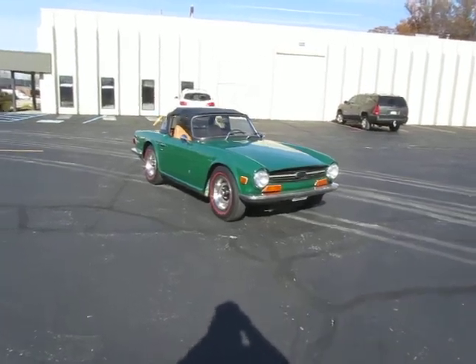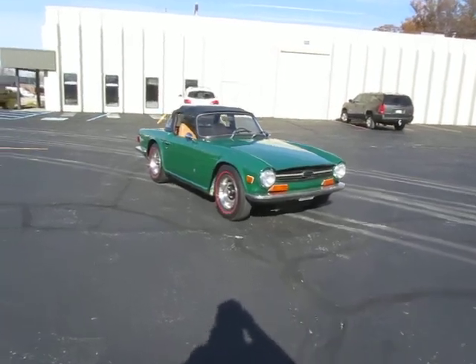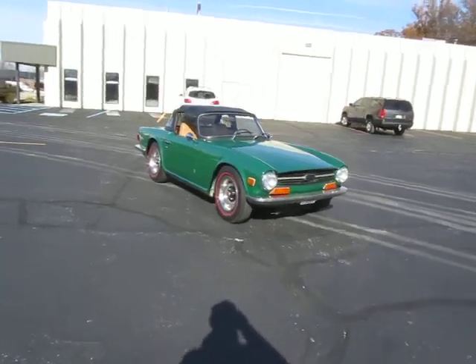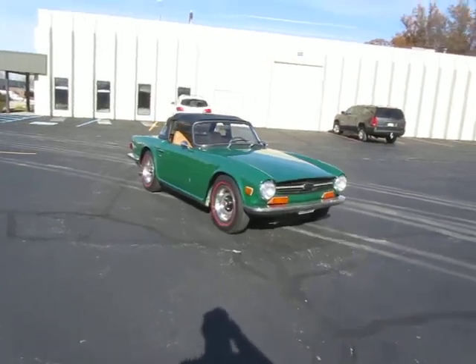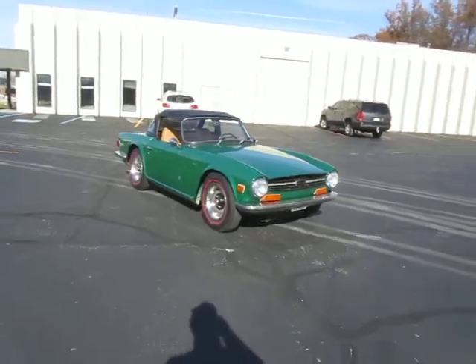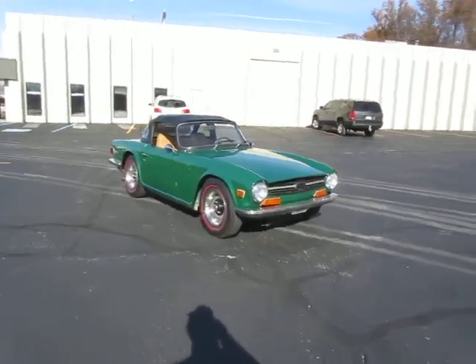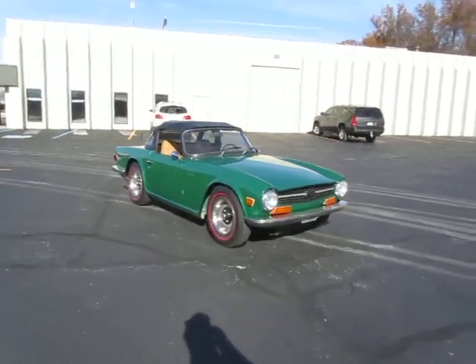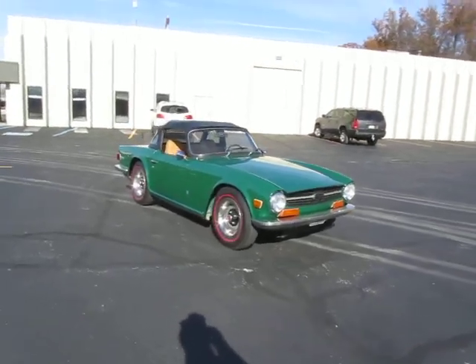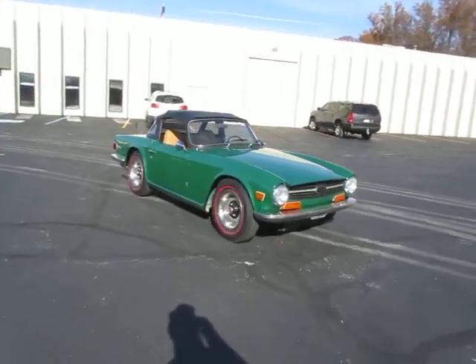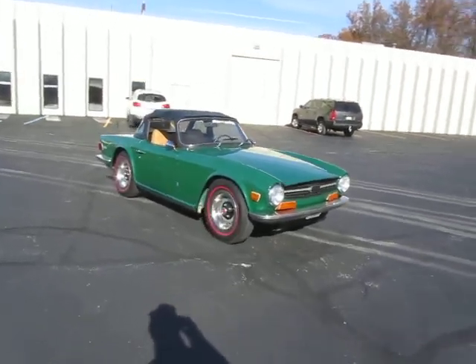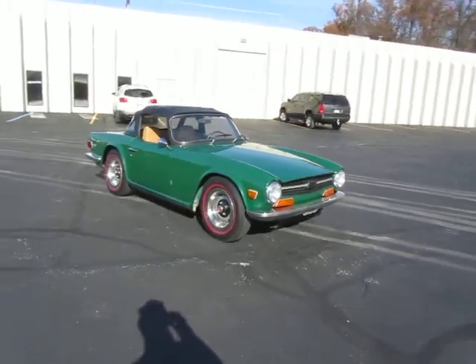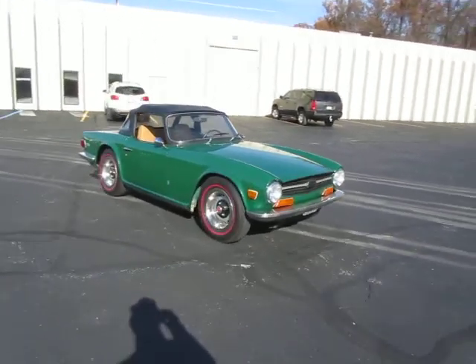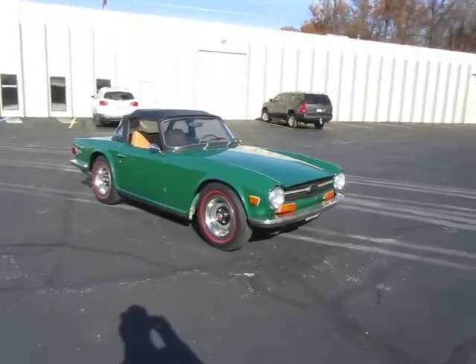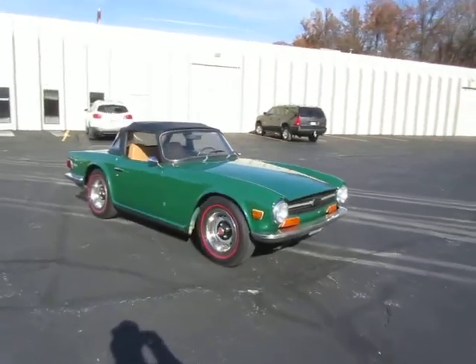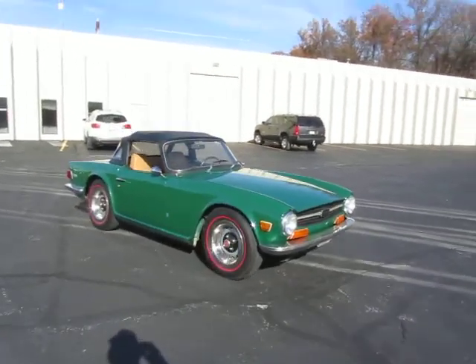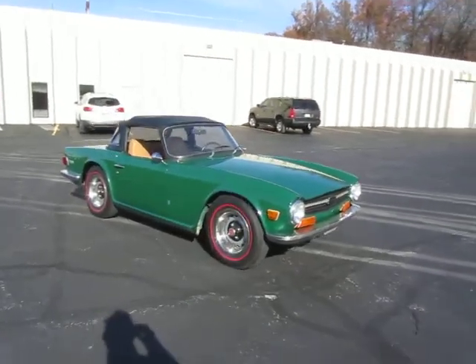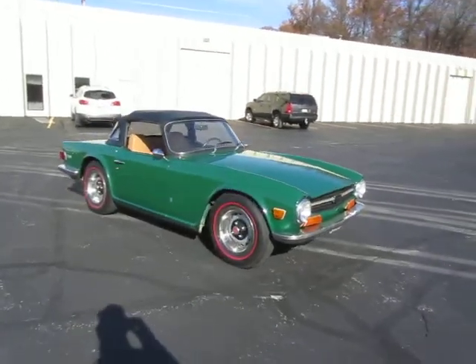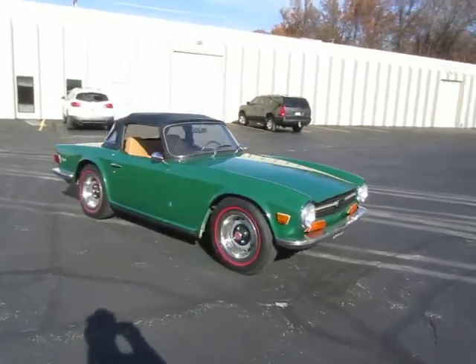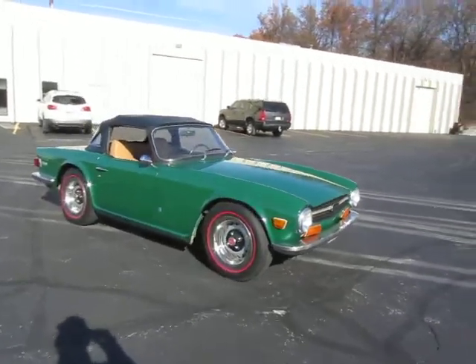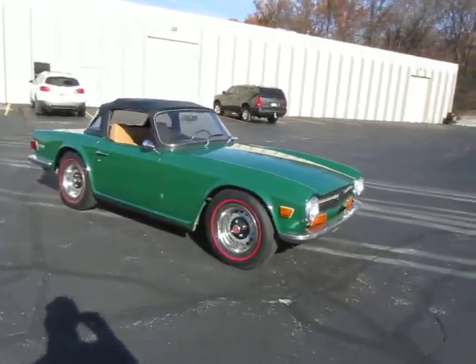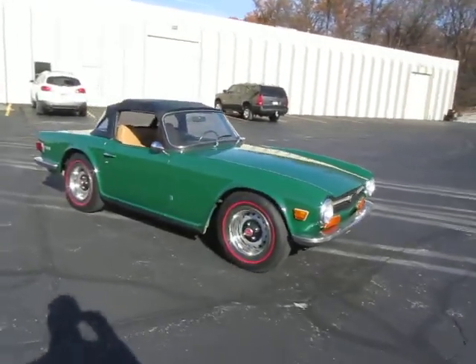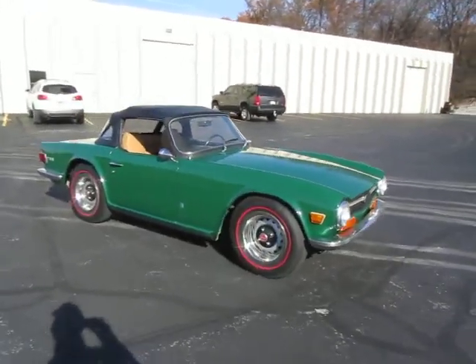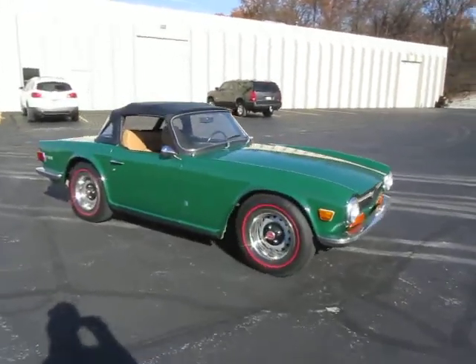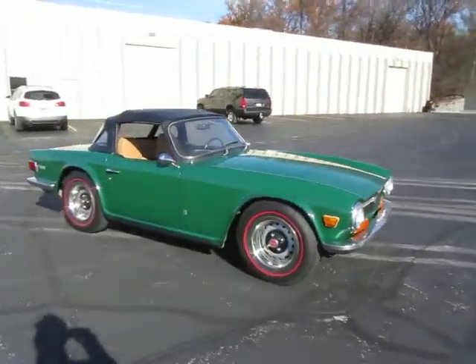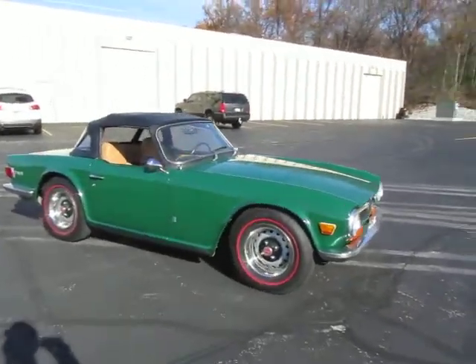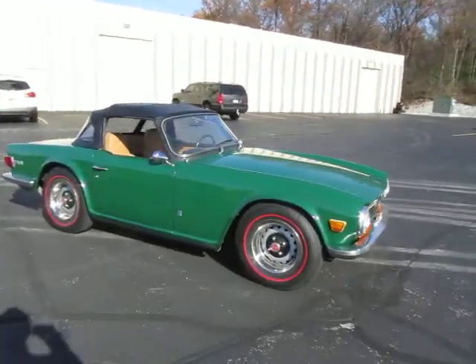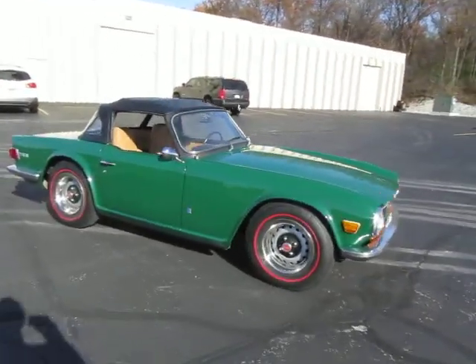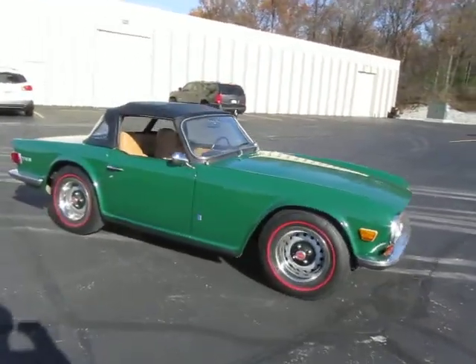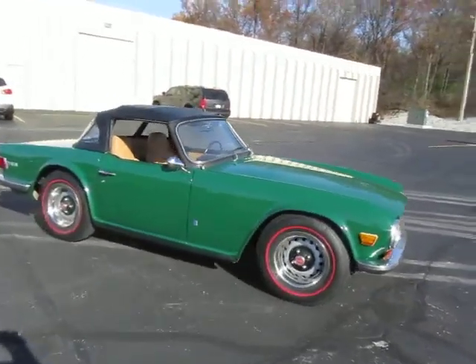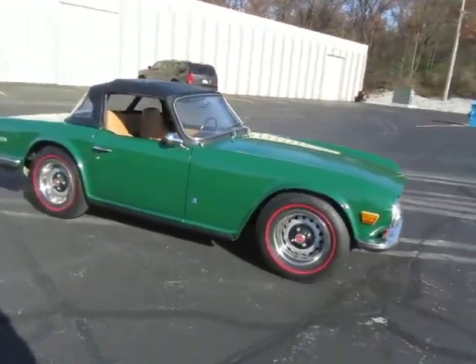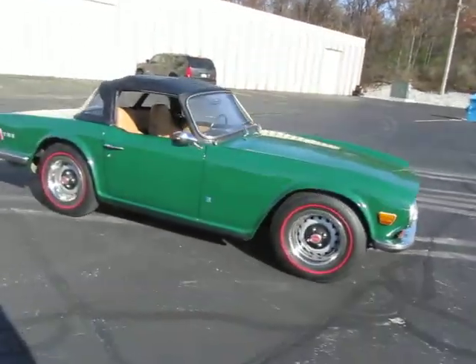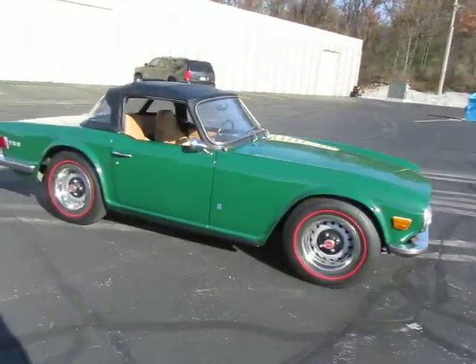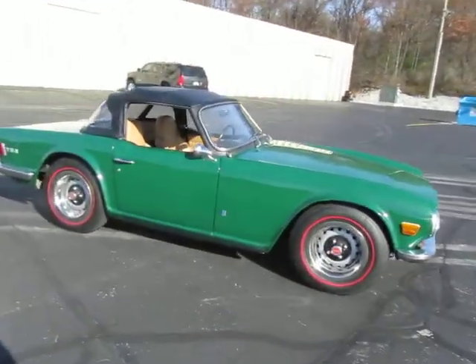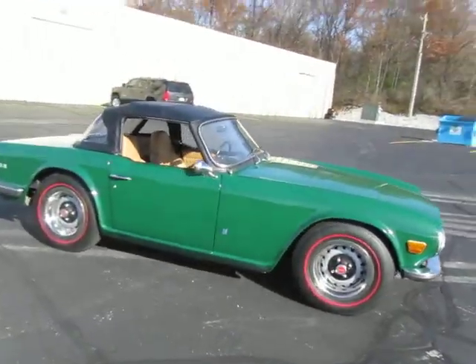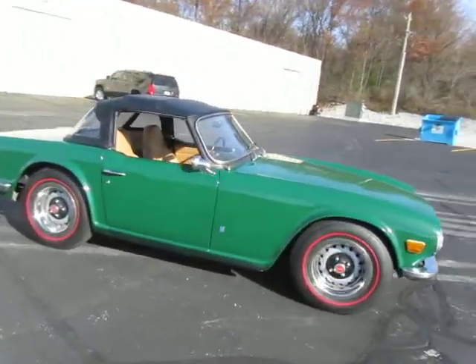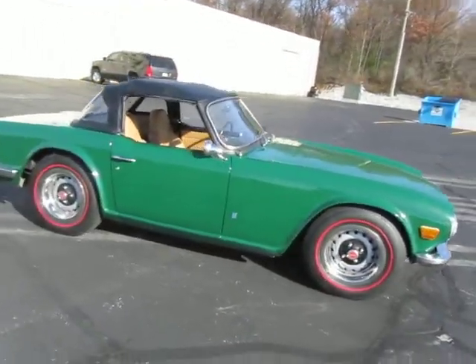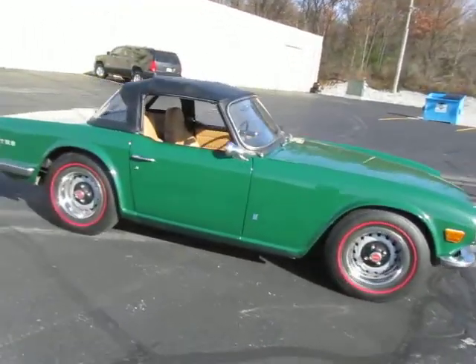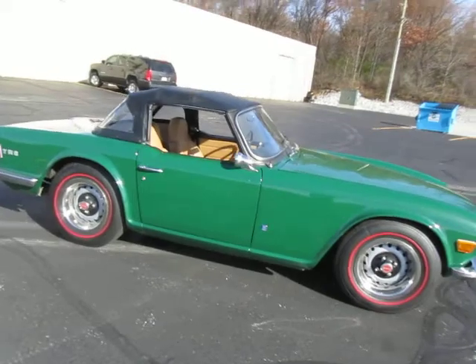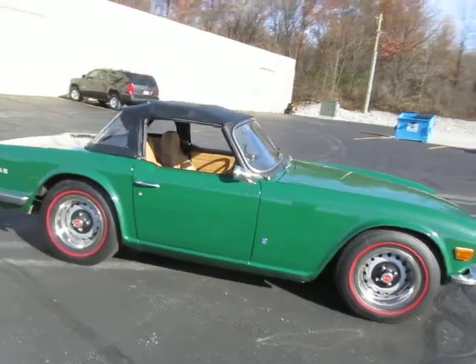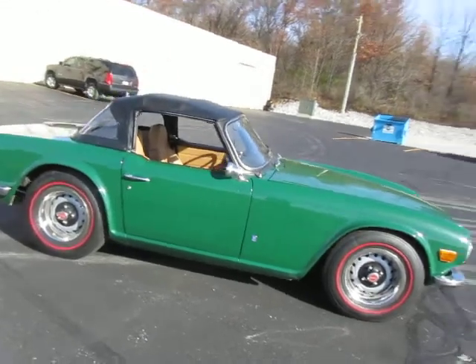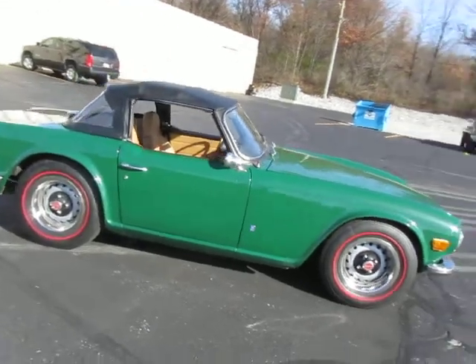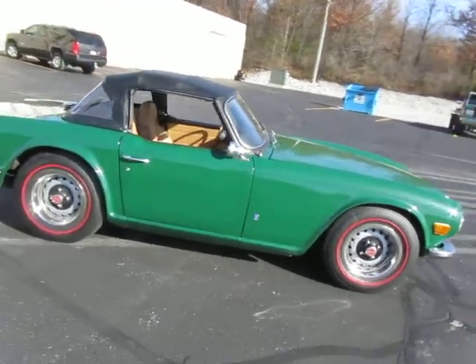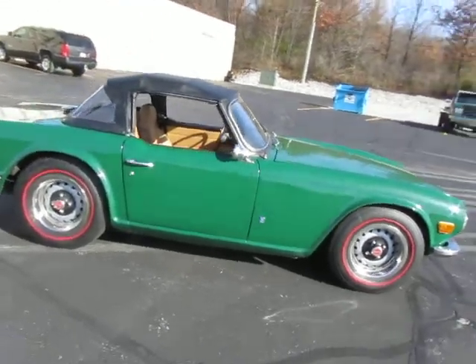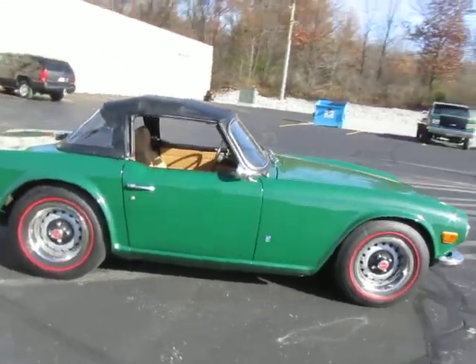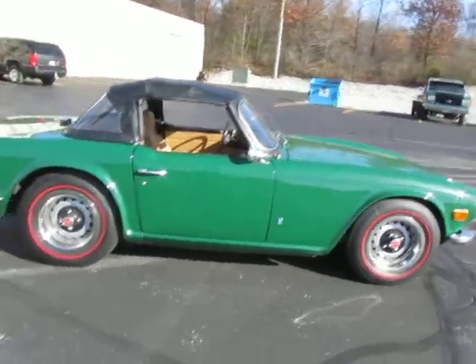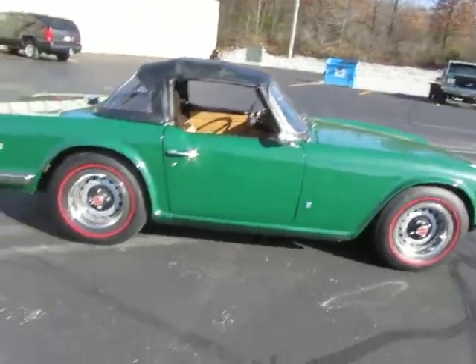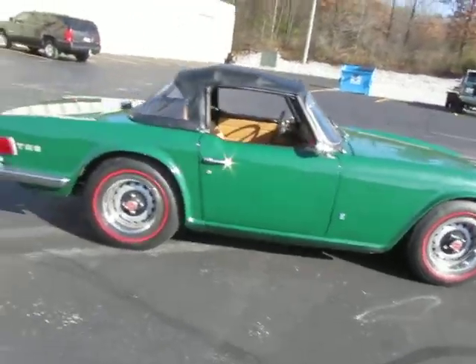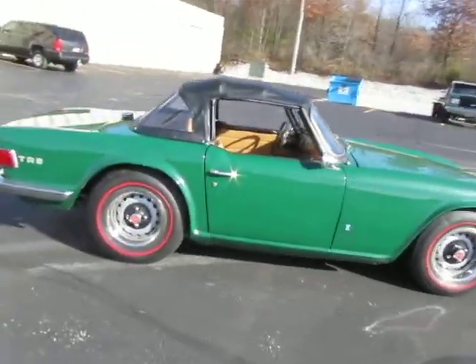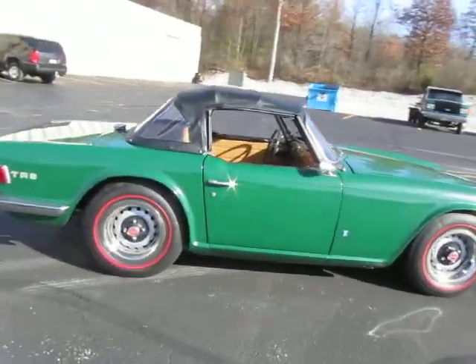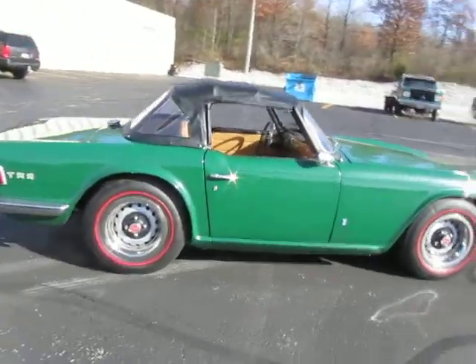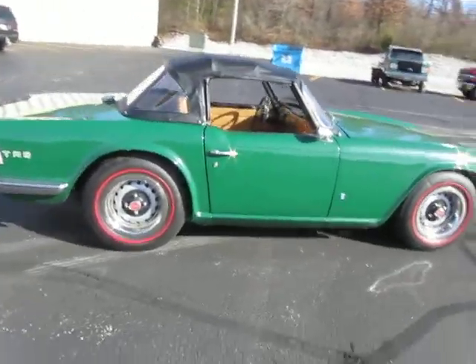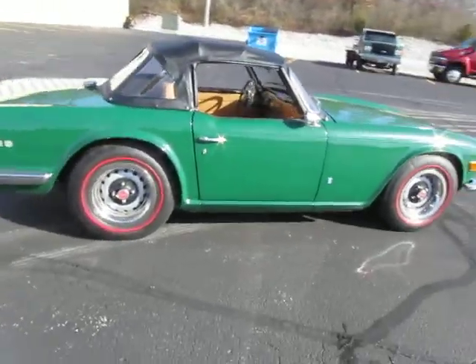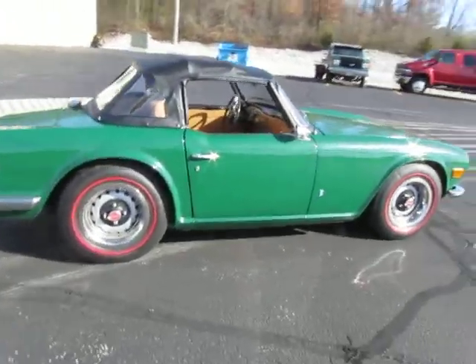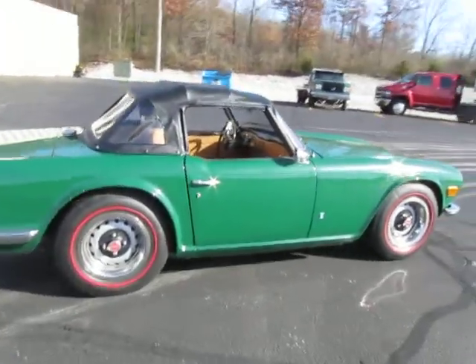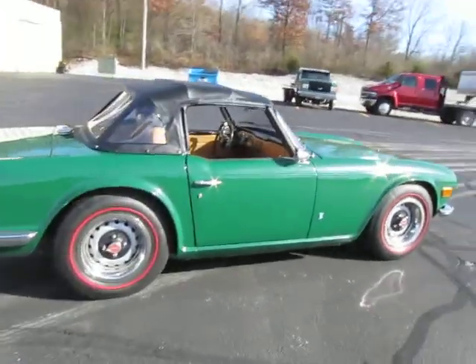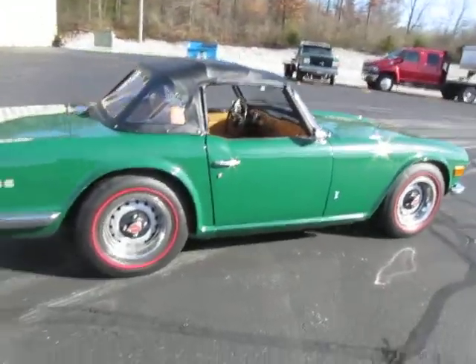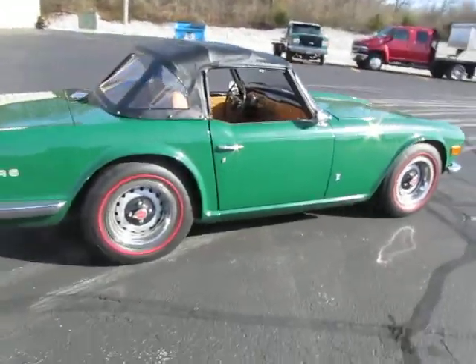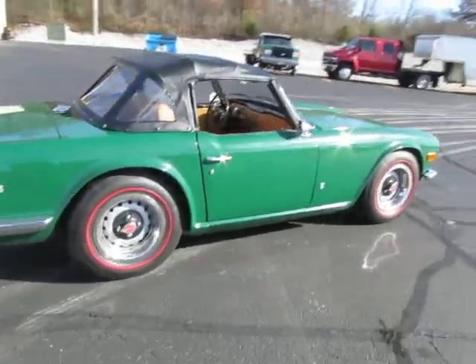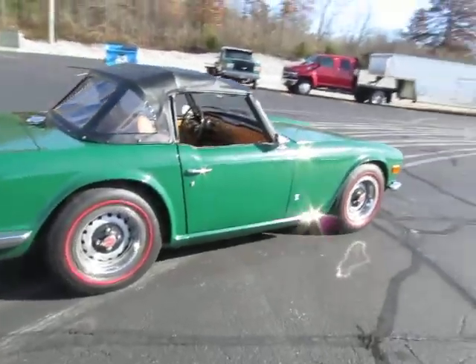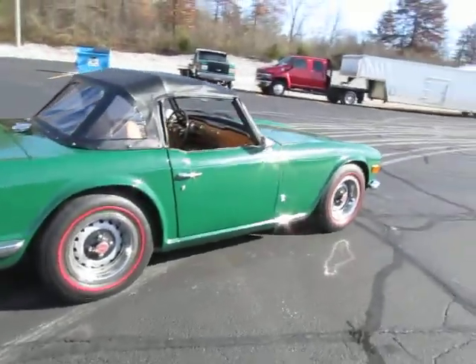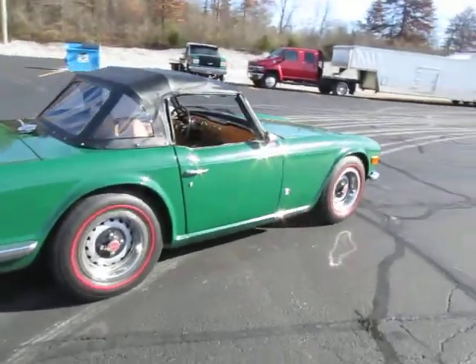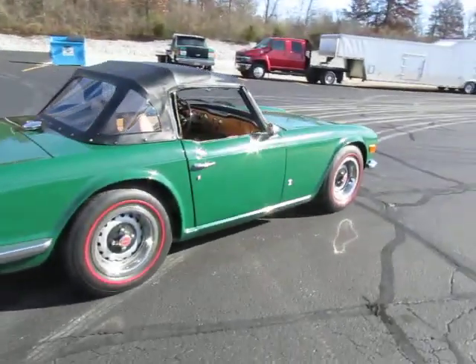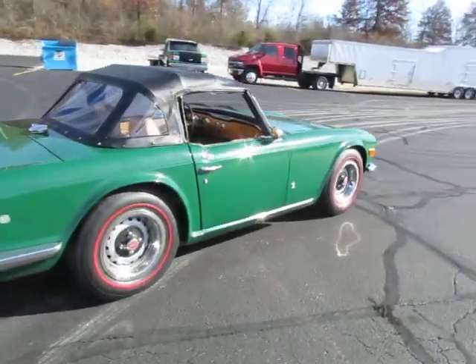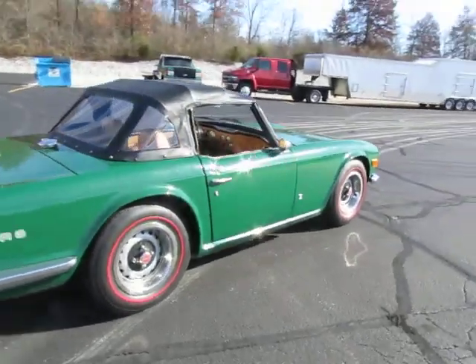Hey guys, it's Rich again at the Ultra Motorsports Warehouse in Fort Wayne, Indiana. Real chilly day here in November today.